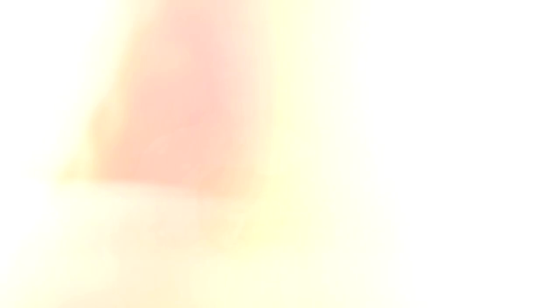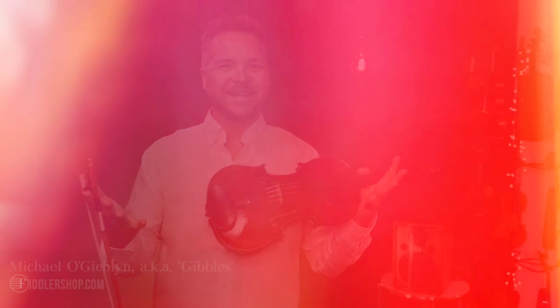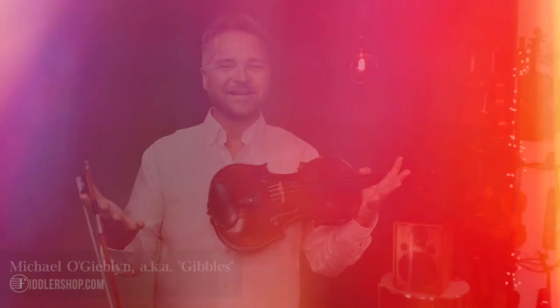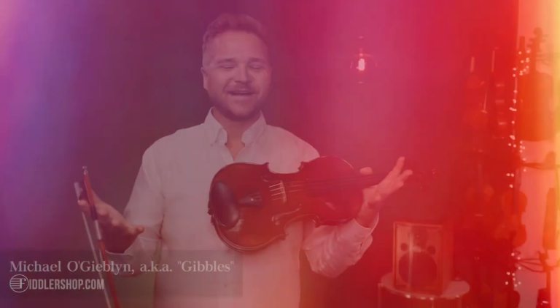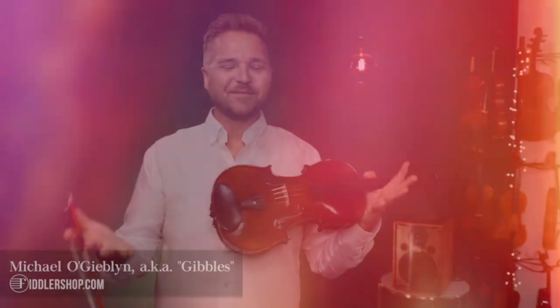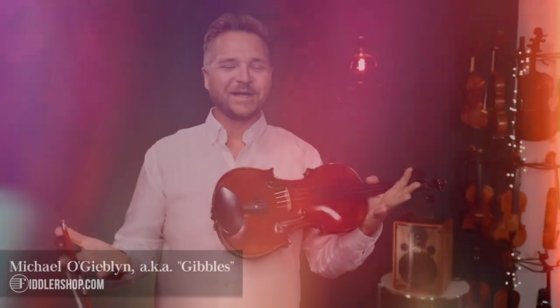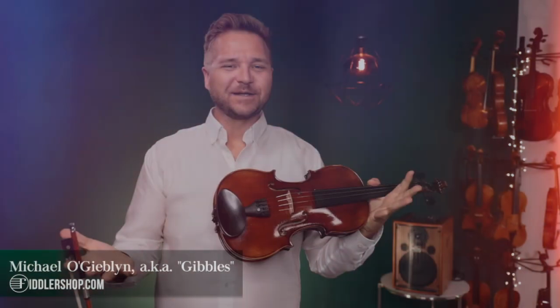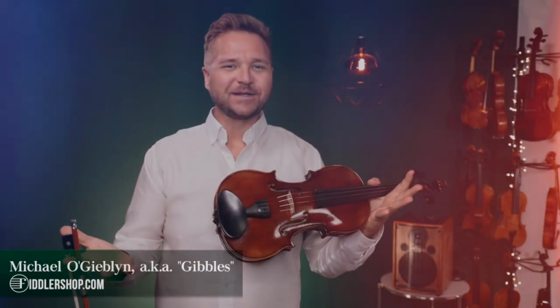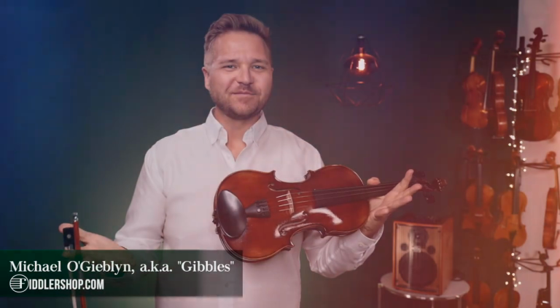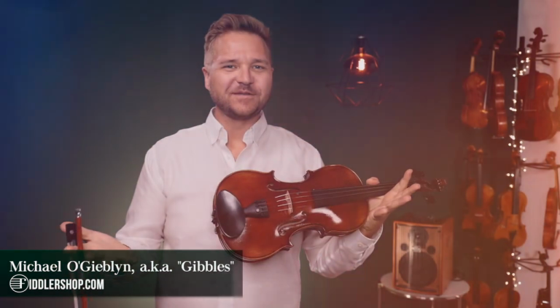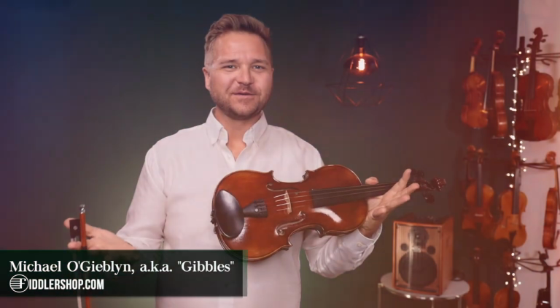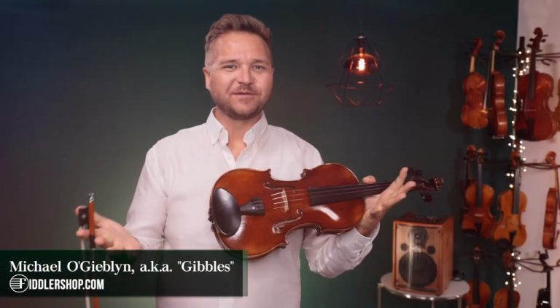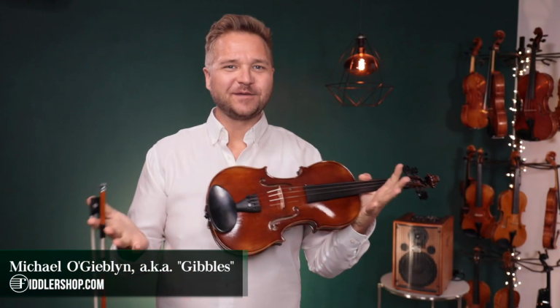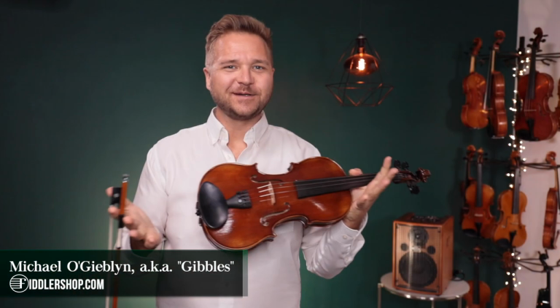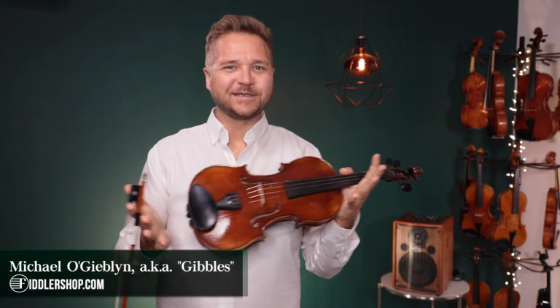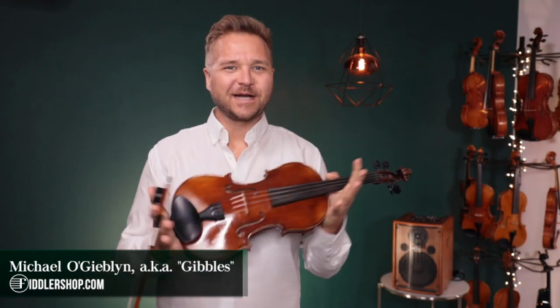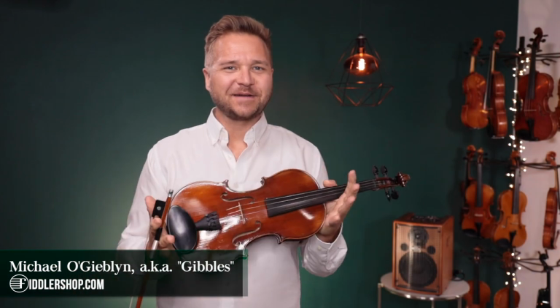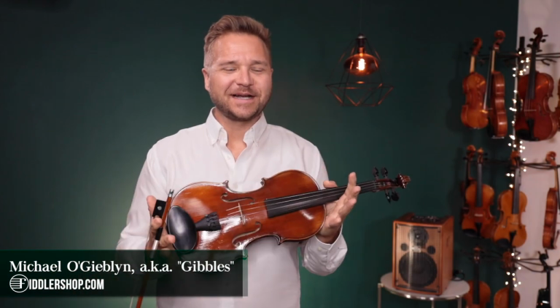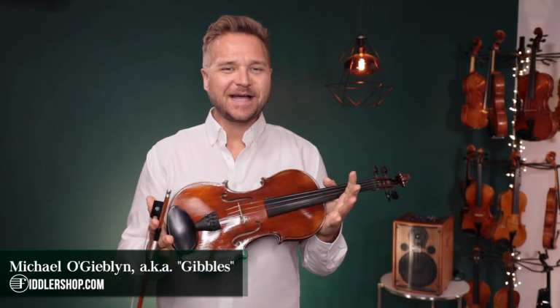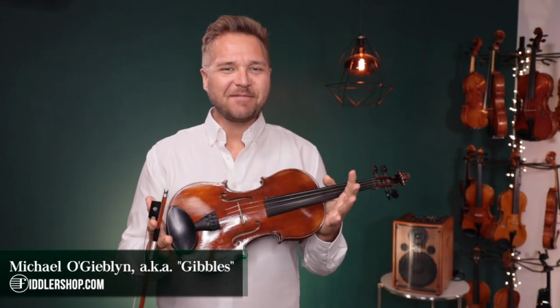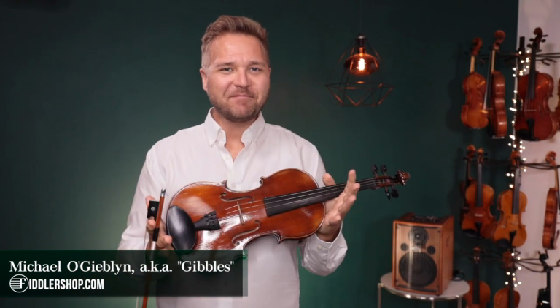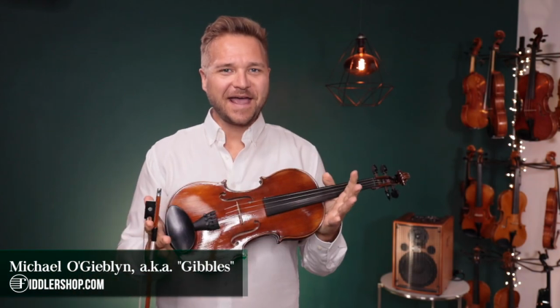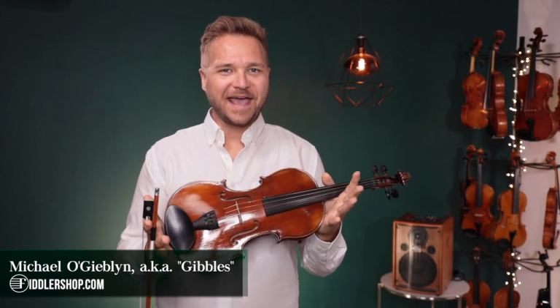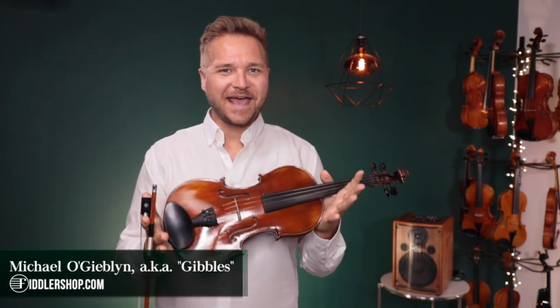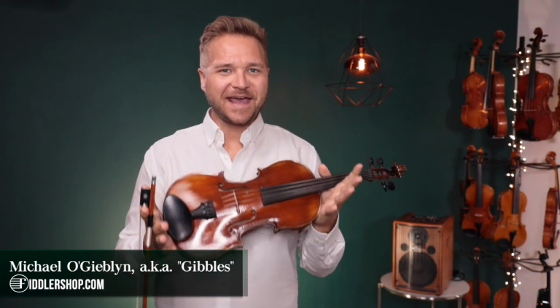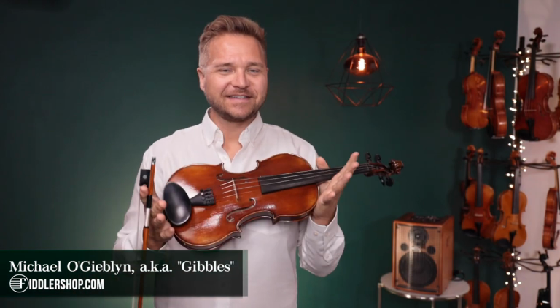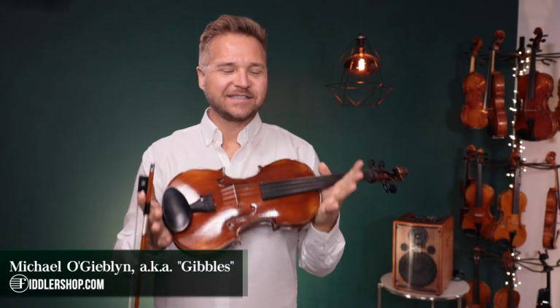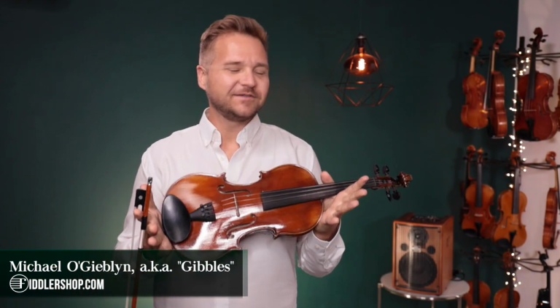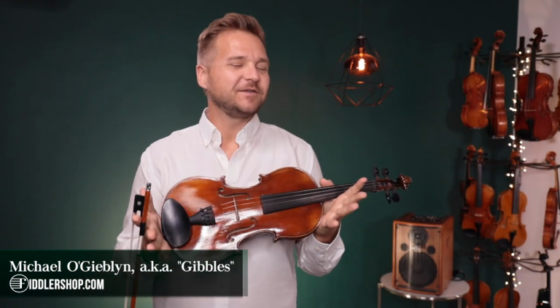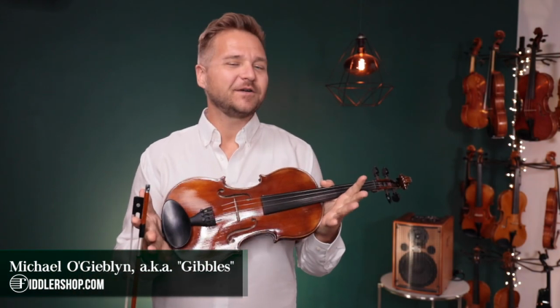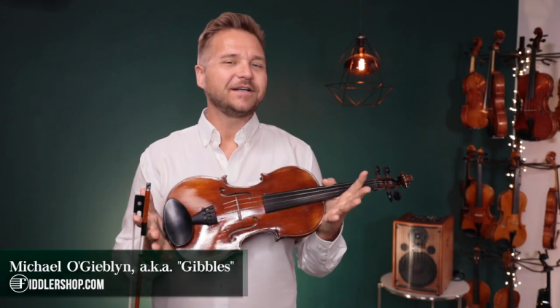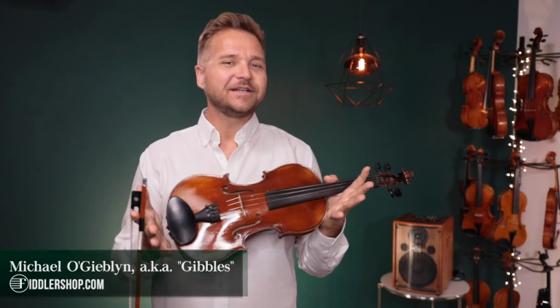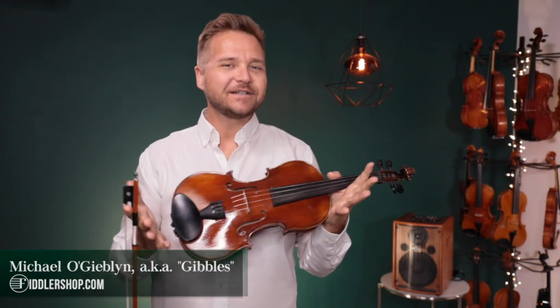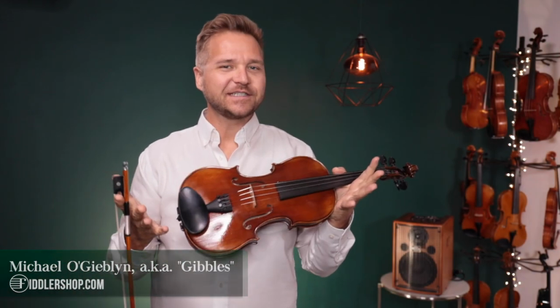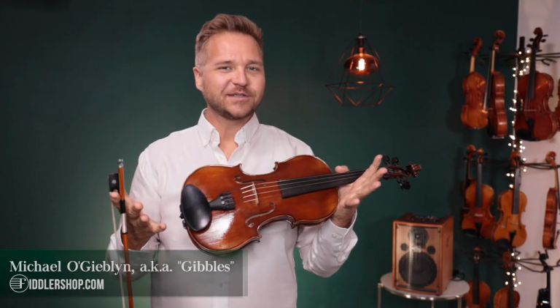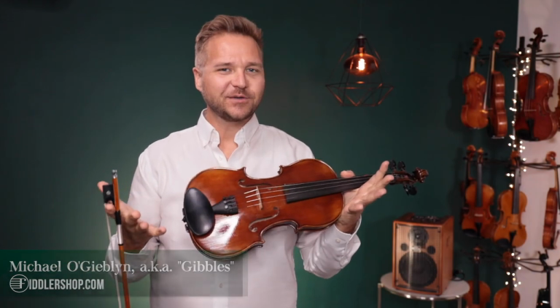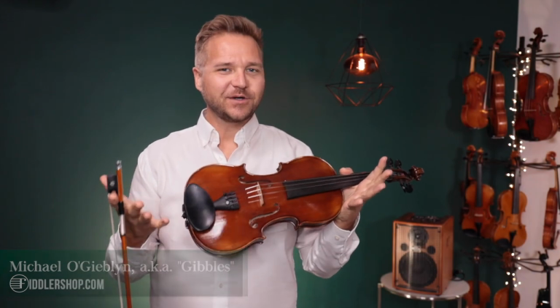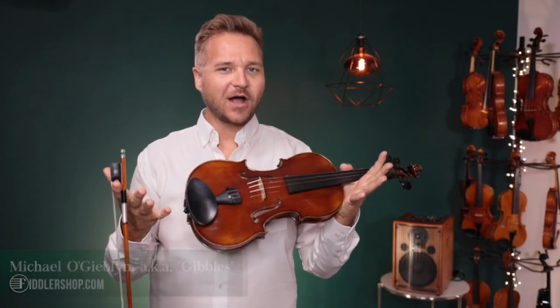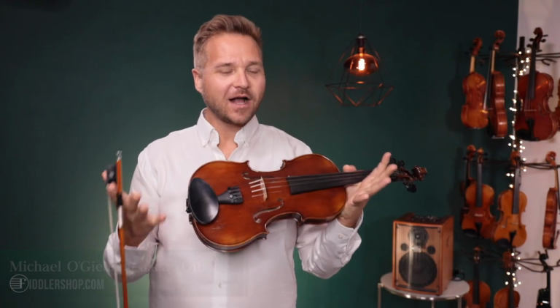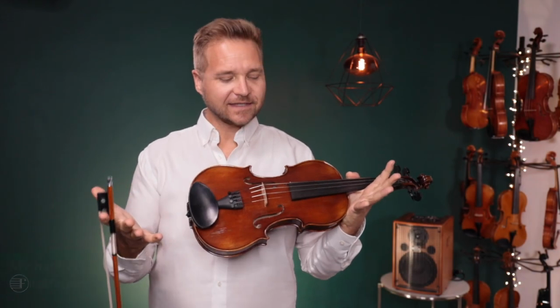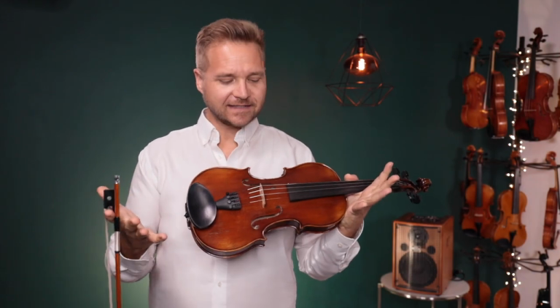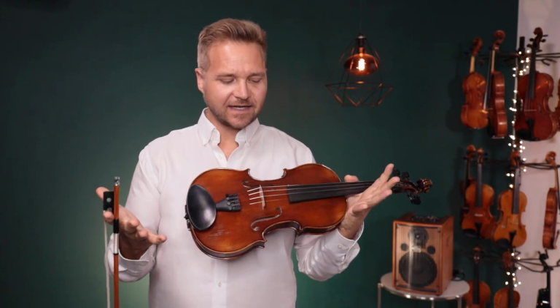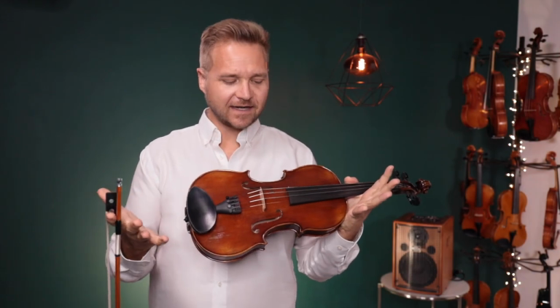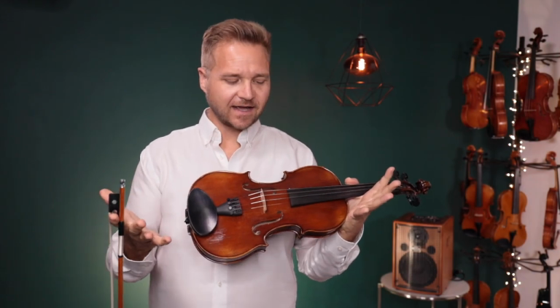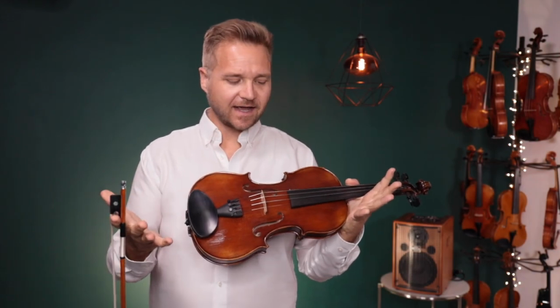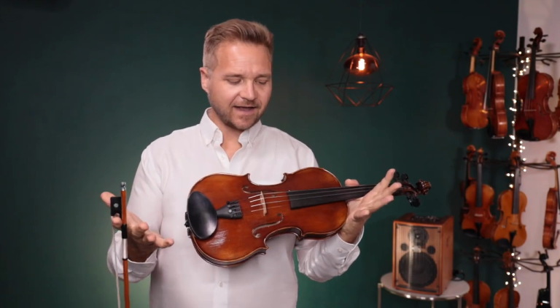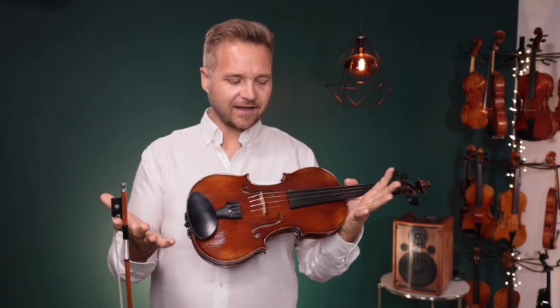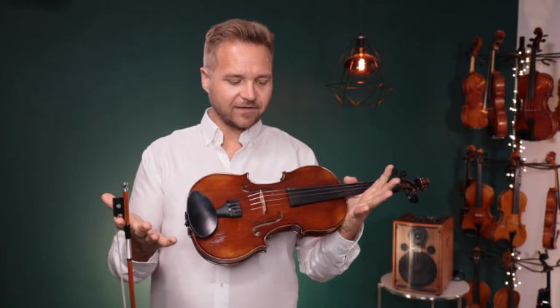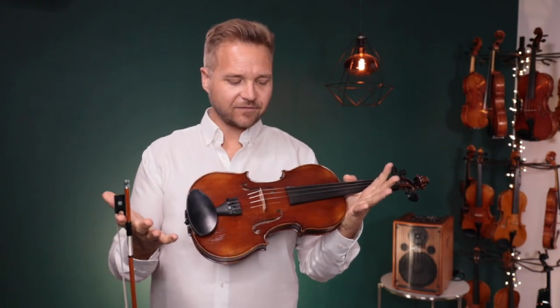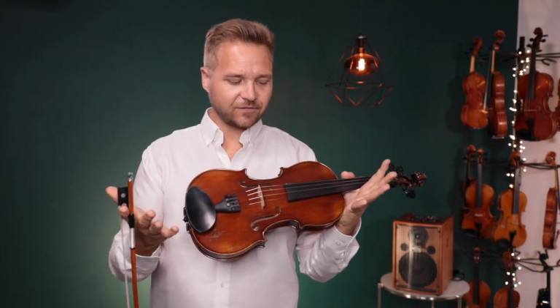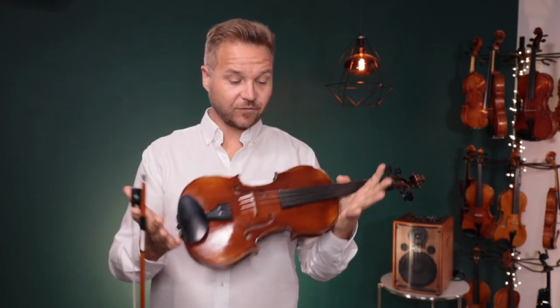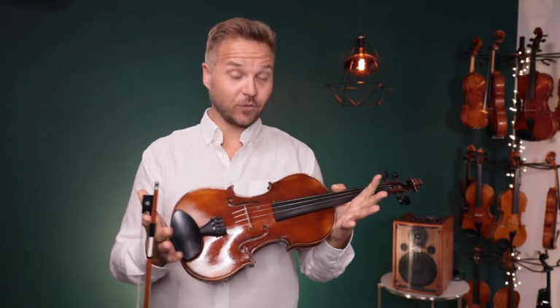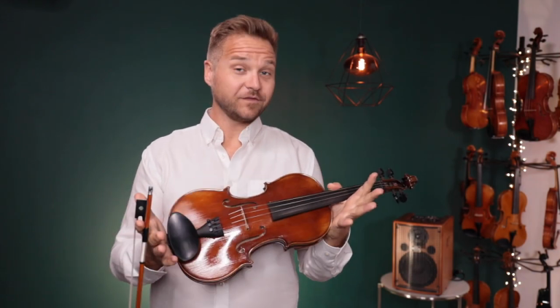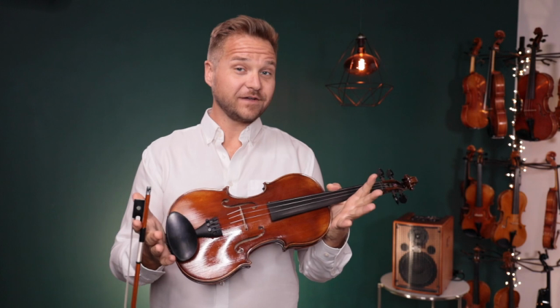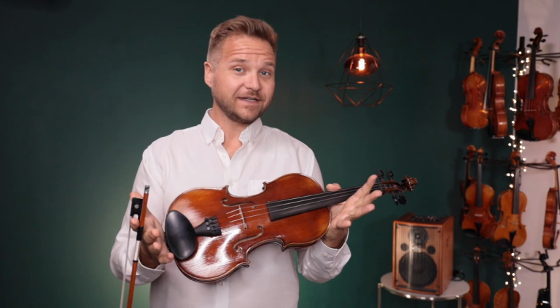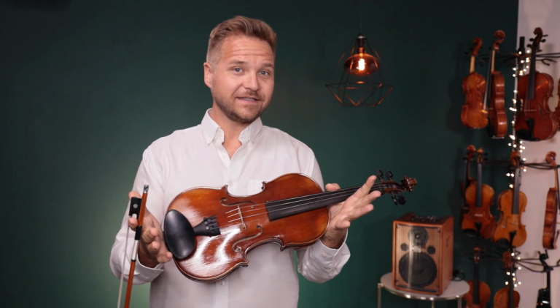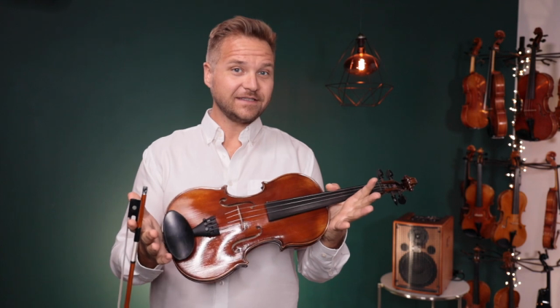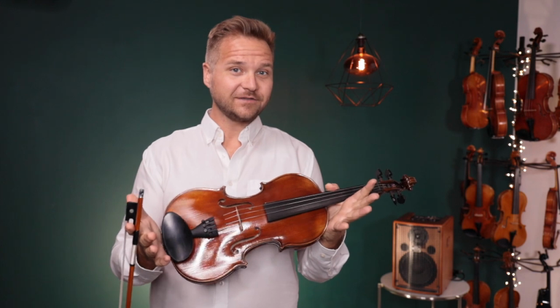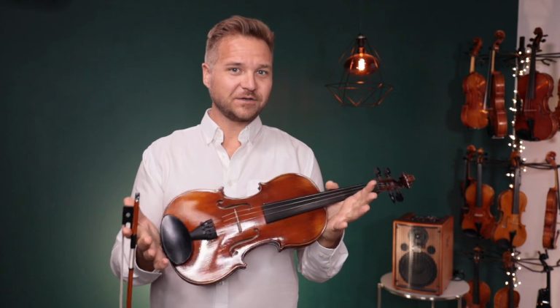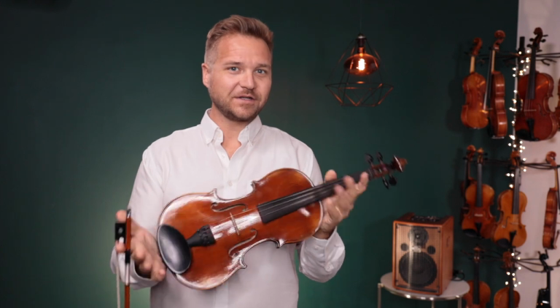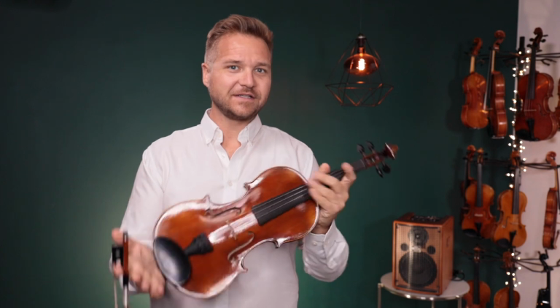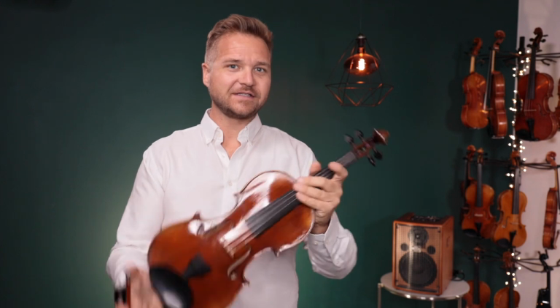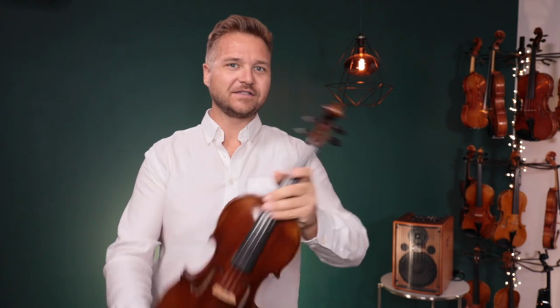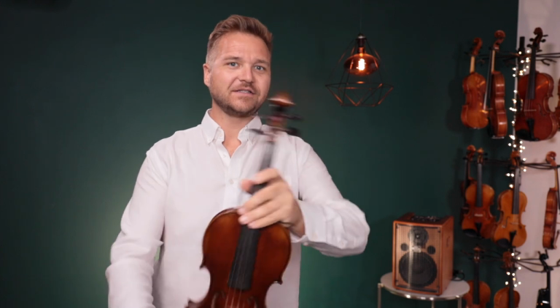Hi there, I'm Michael with FiddlerShop.com and this is a video for our dear customer, Oksana. I have four violins for you to listen to.